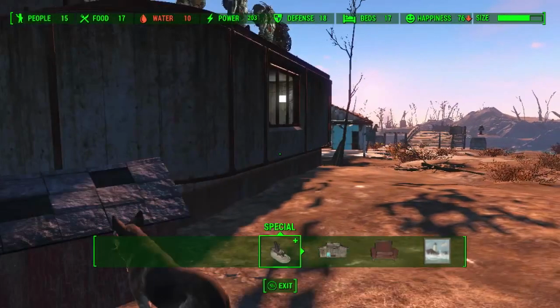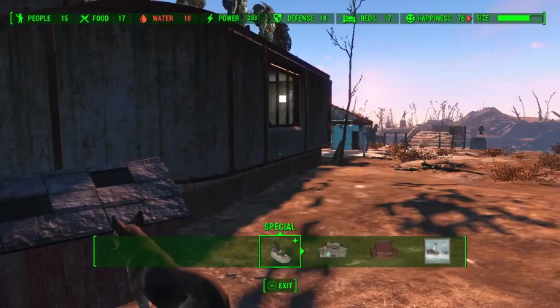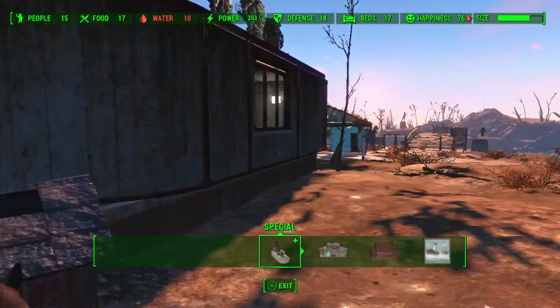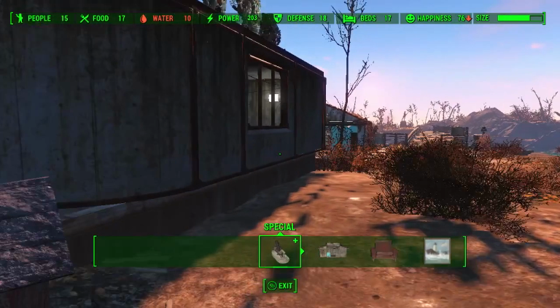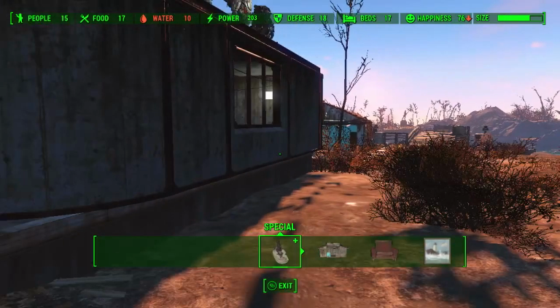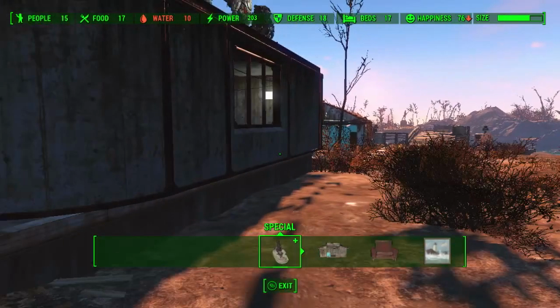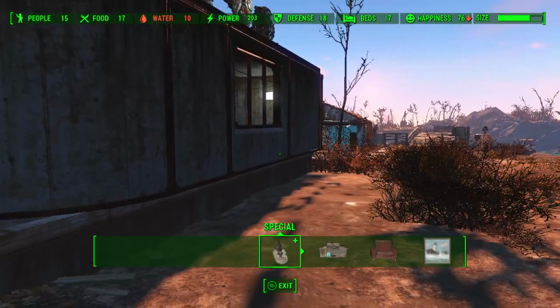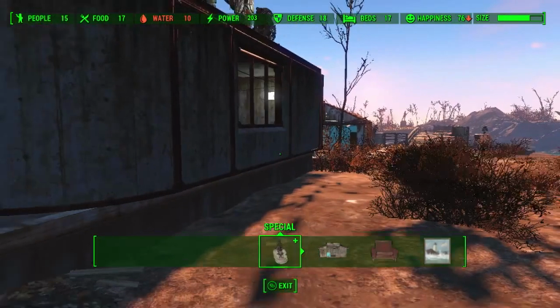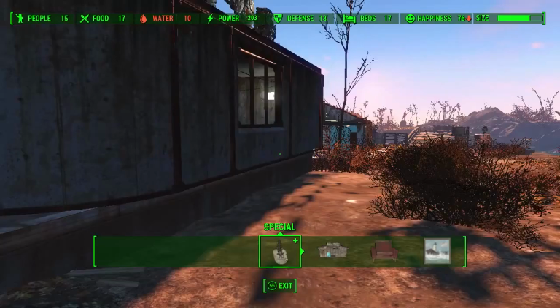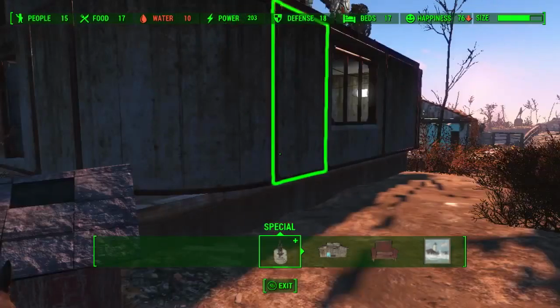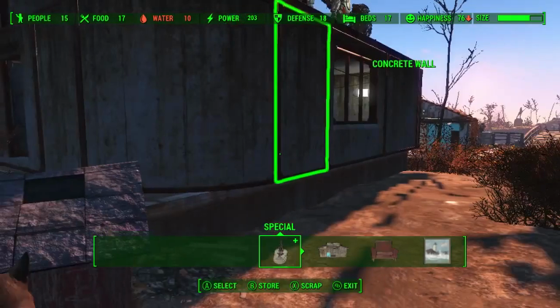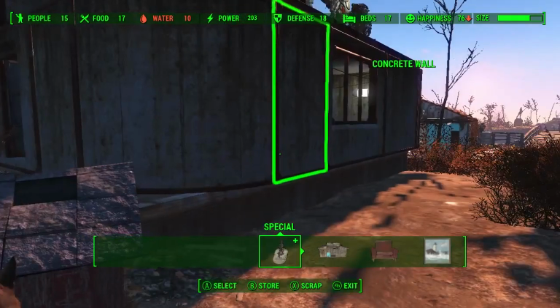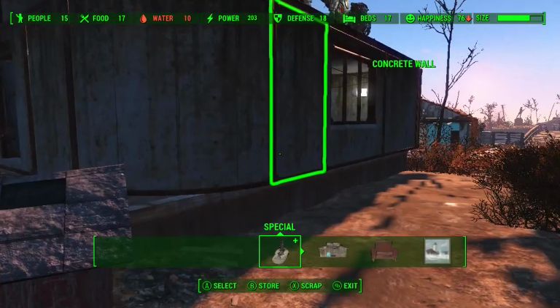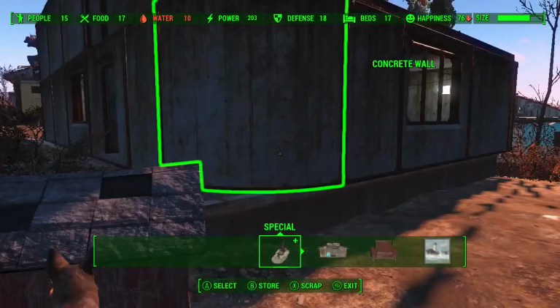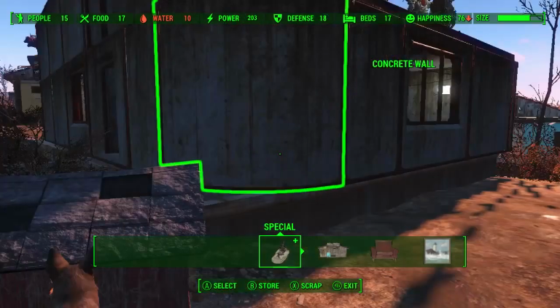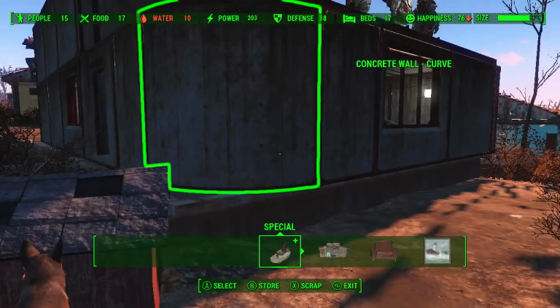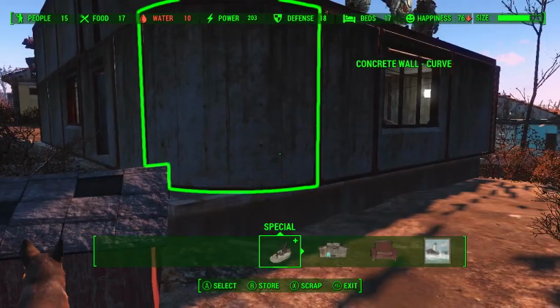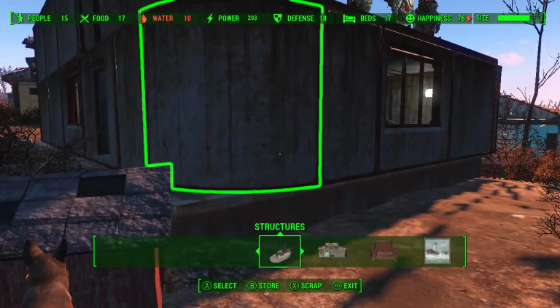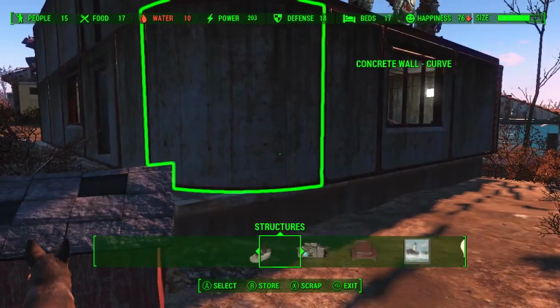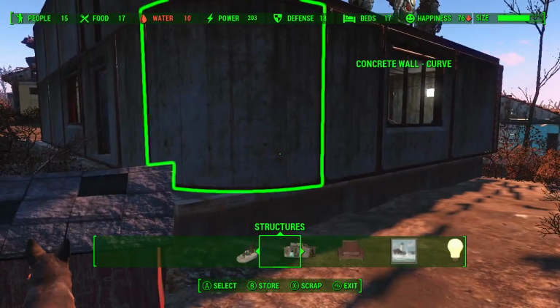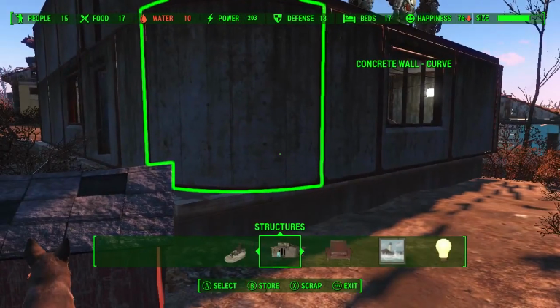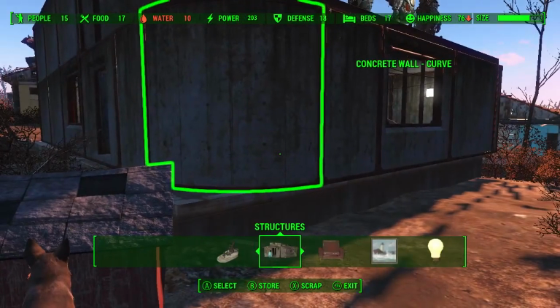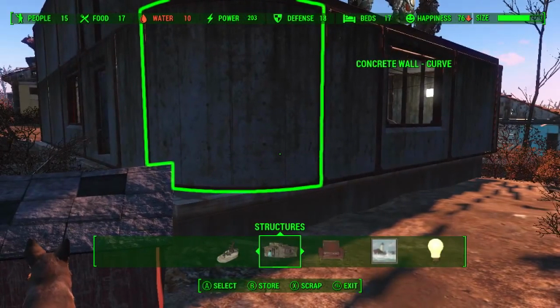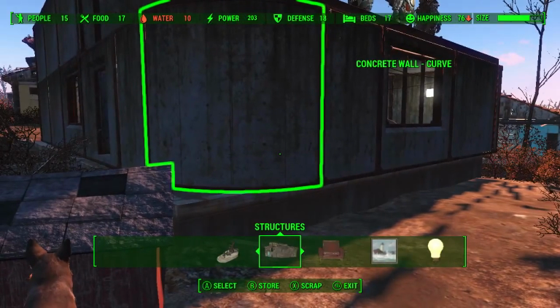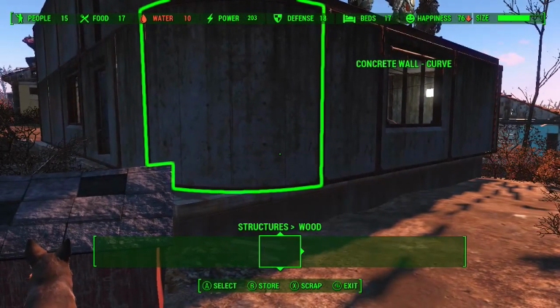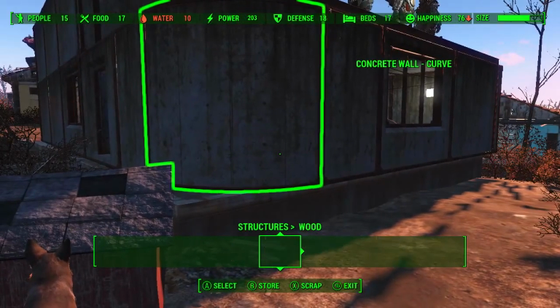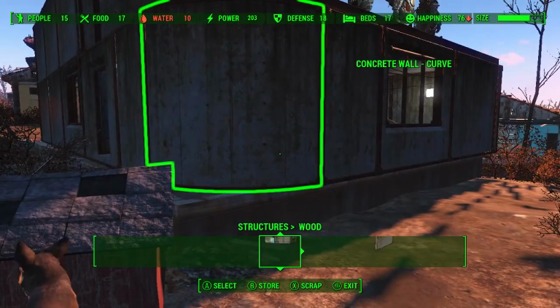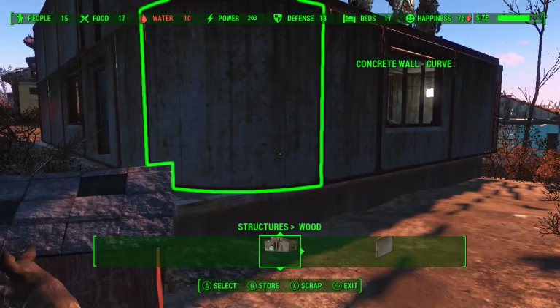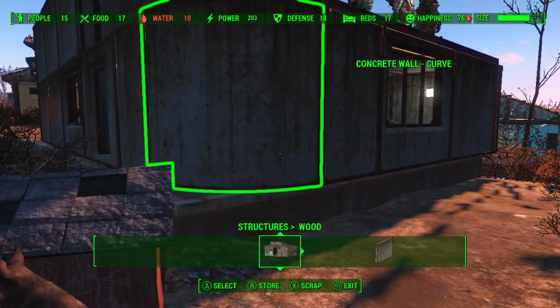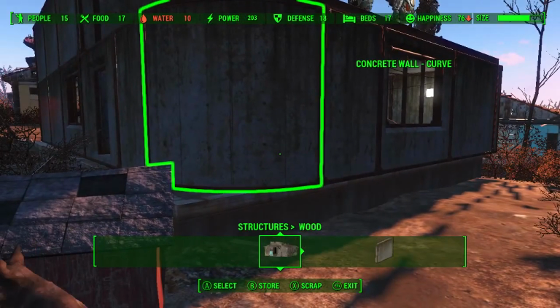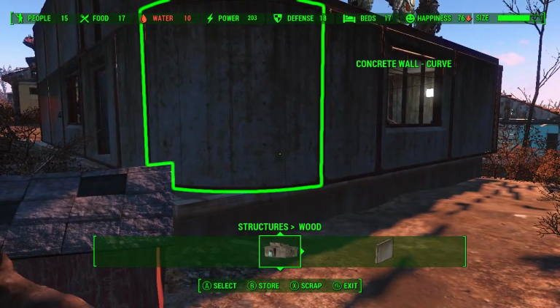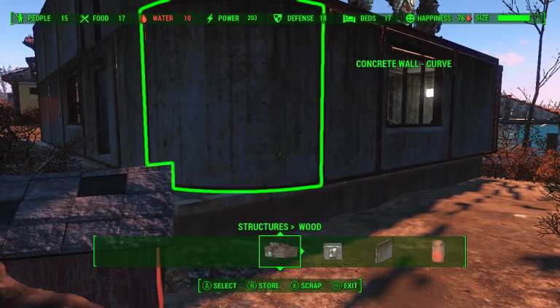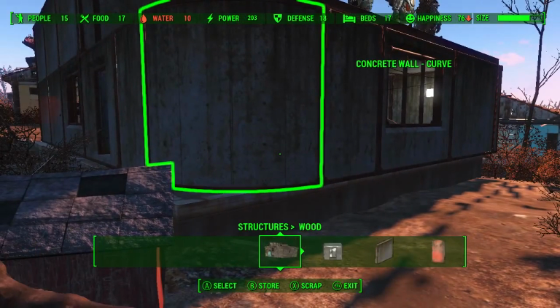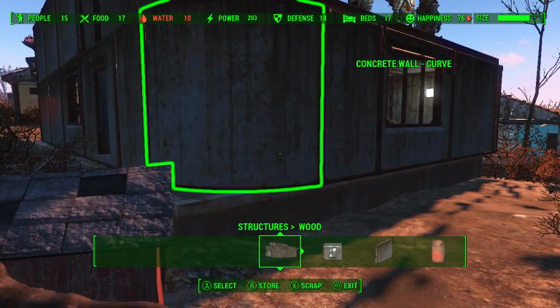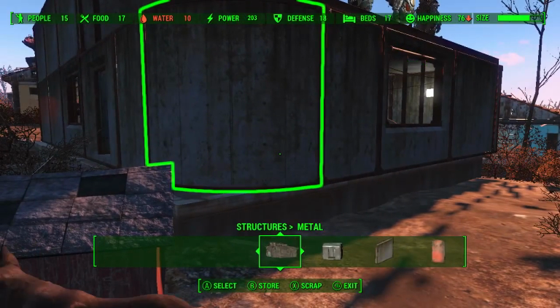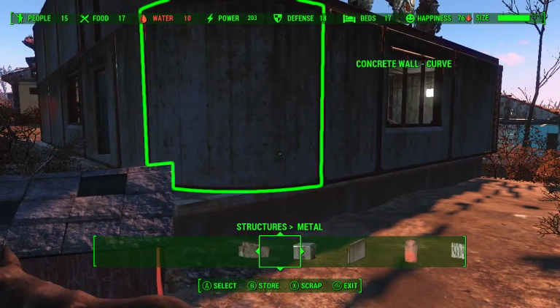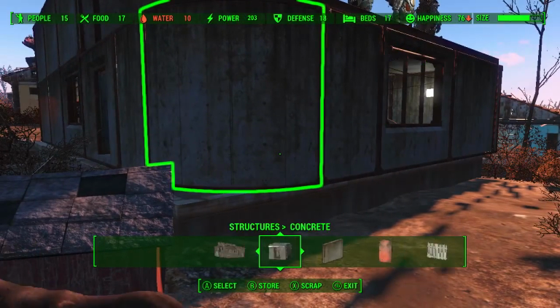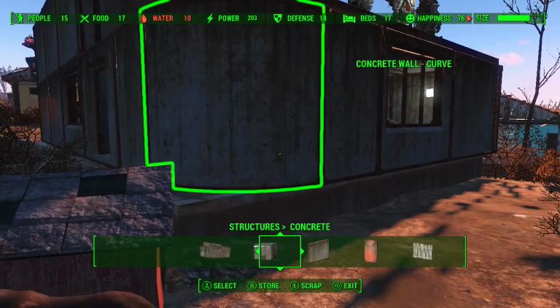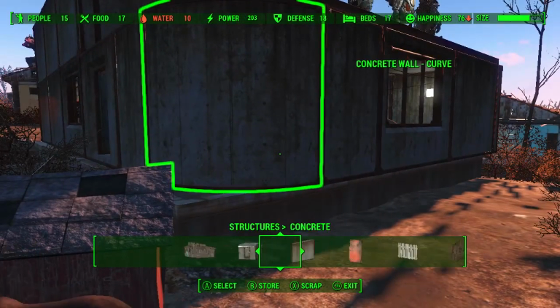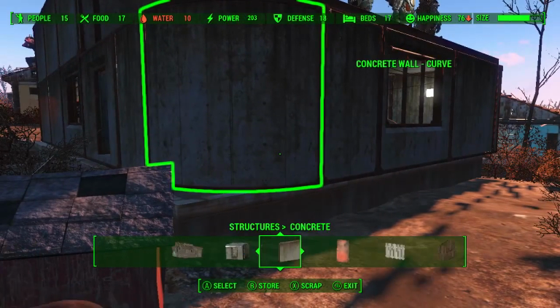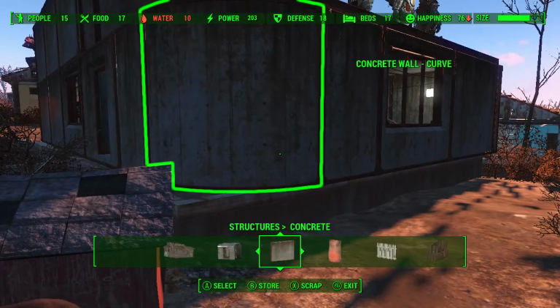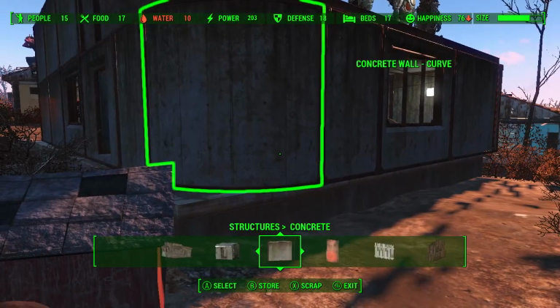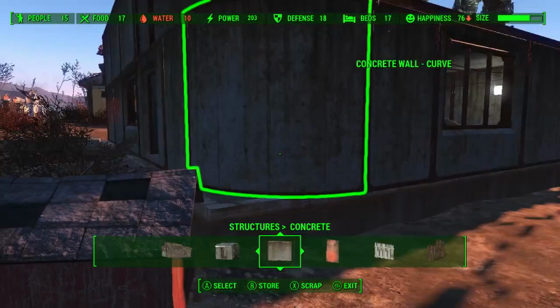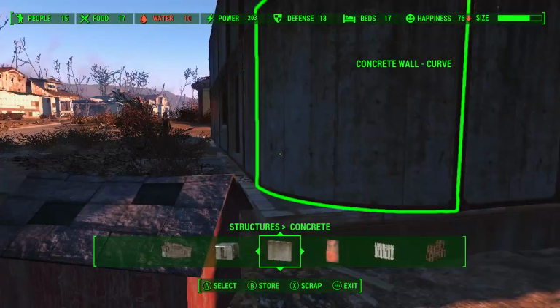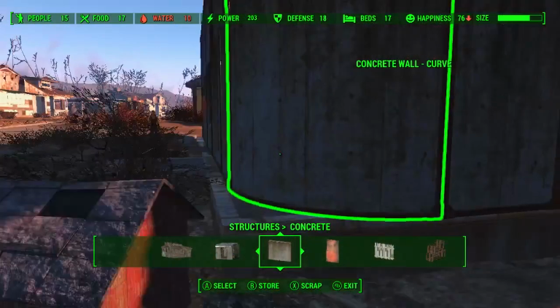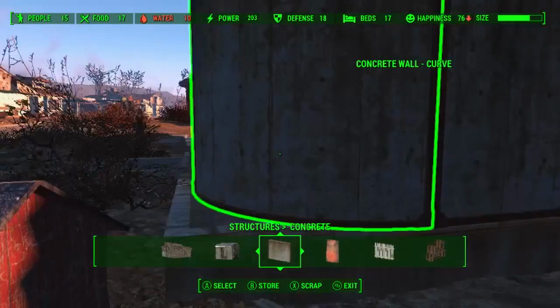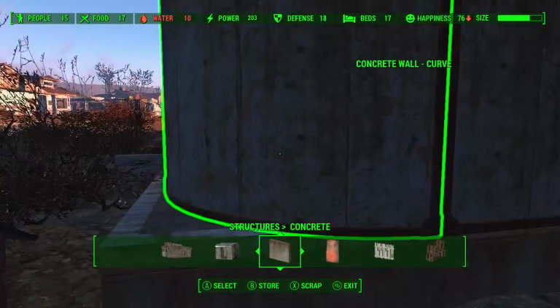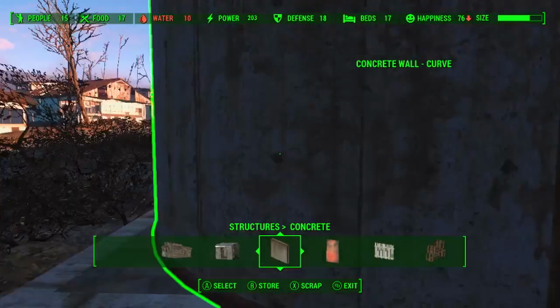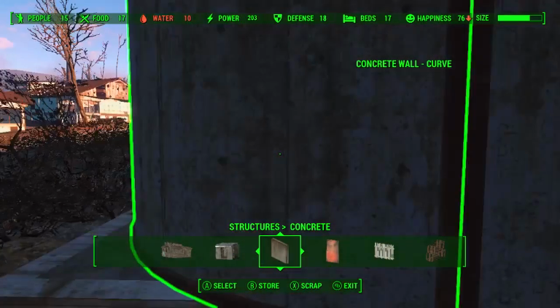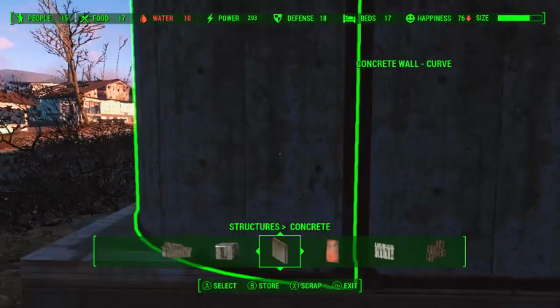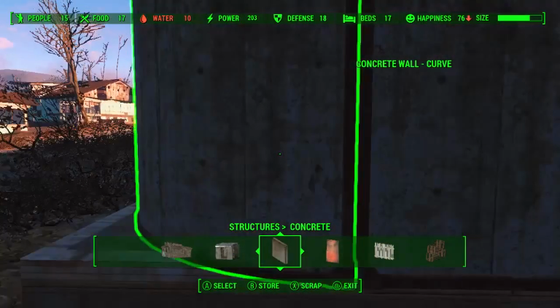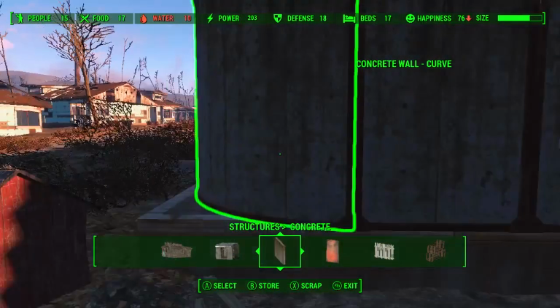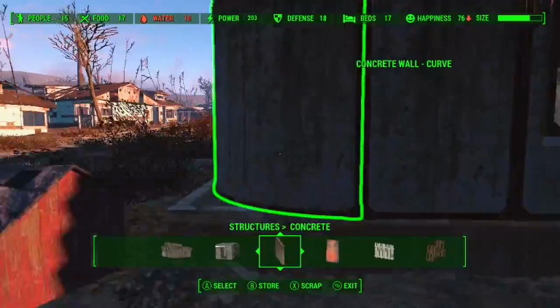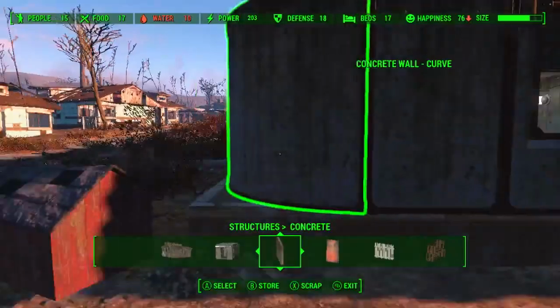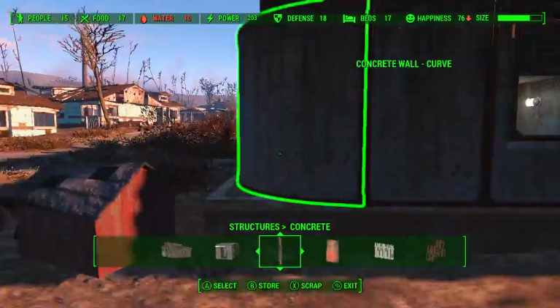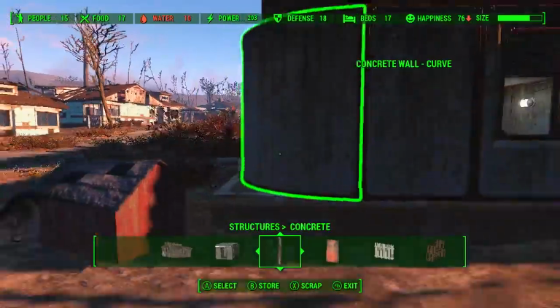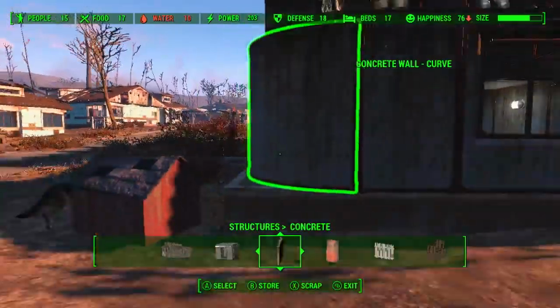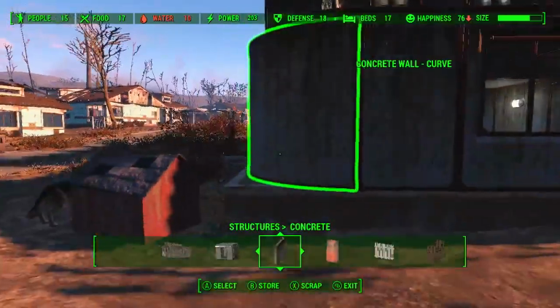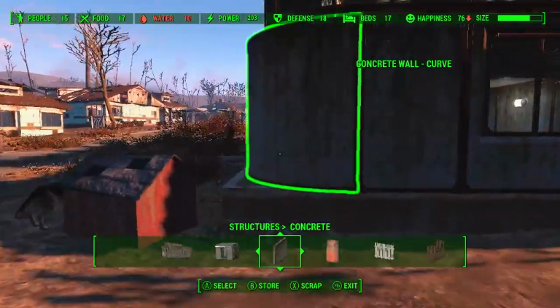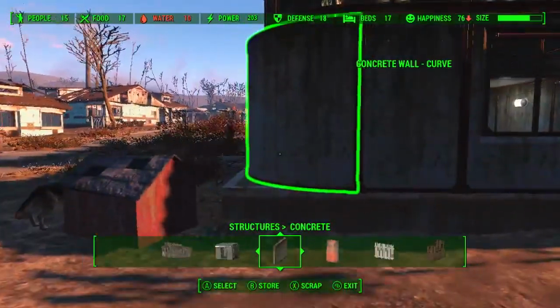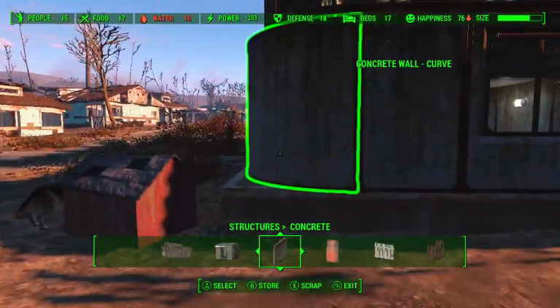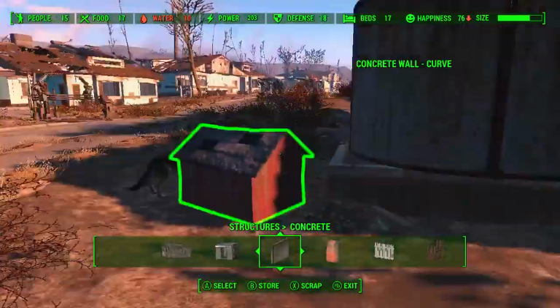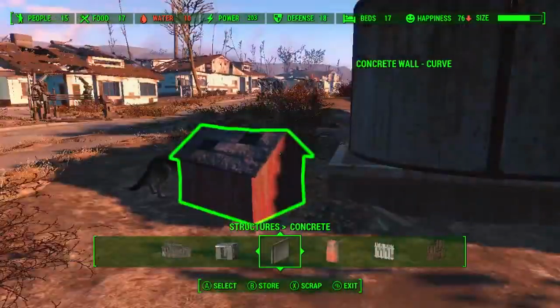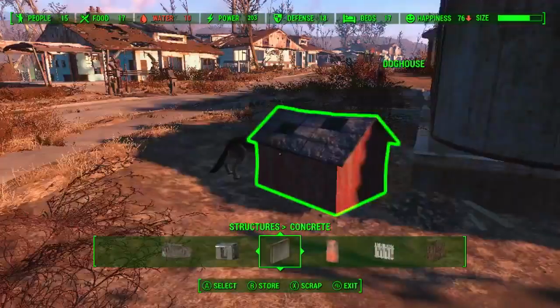So you would go to Structure, our structures, and boom, right there — there's a new one: concrete. Also, that rounded wall — isn't that nice?